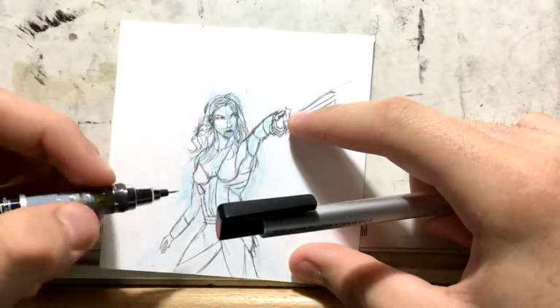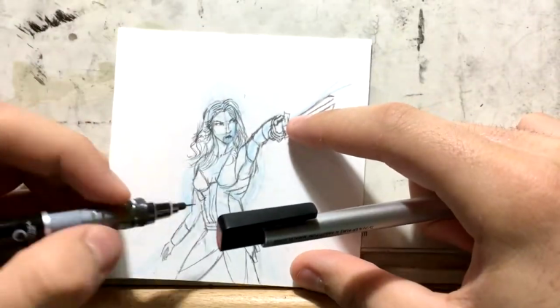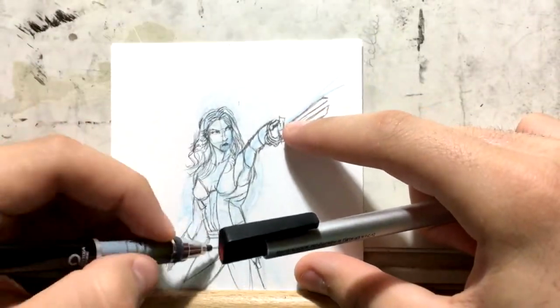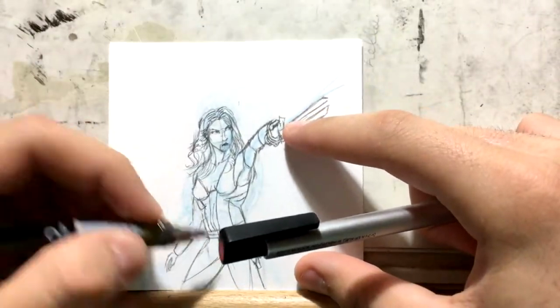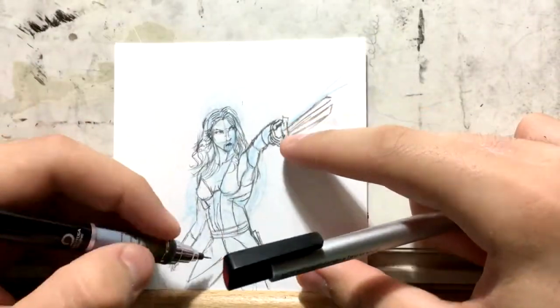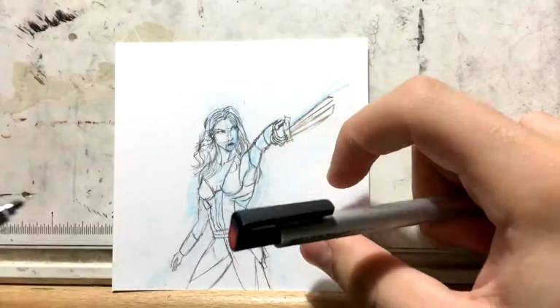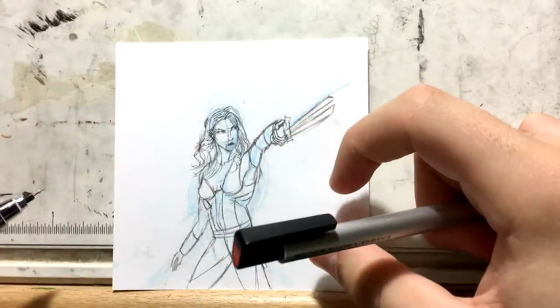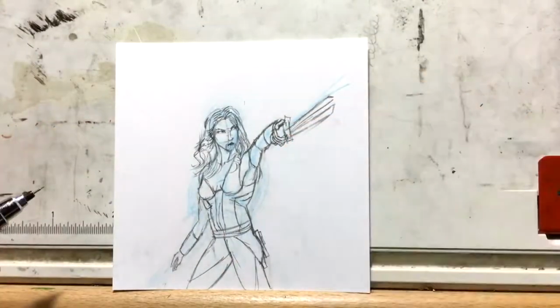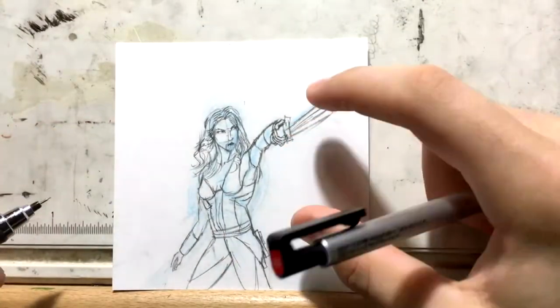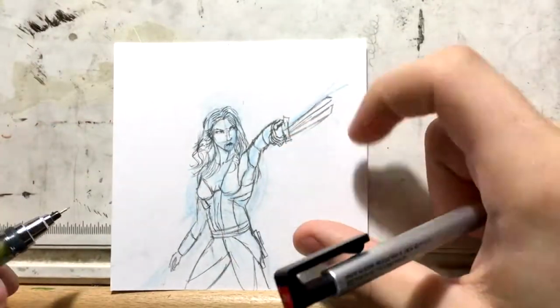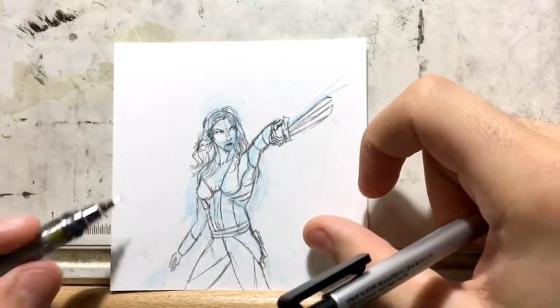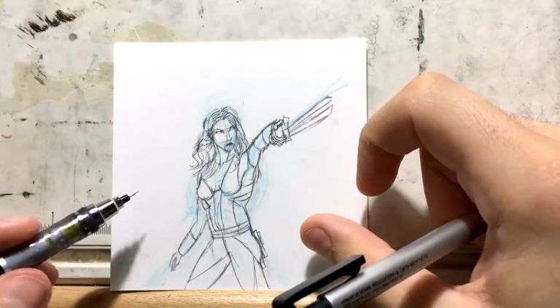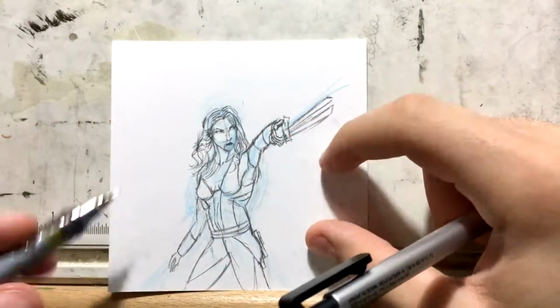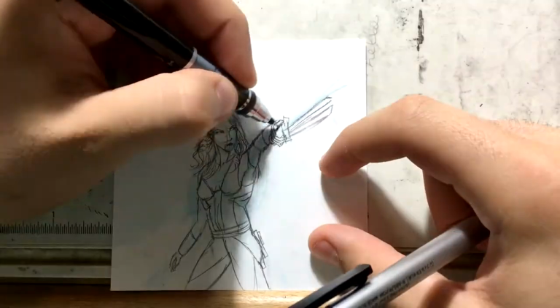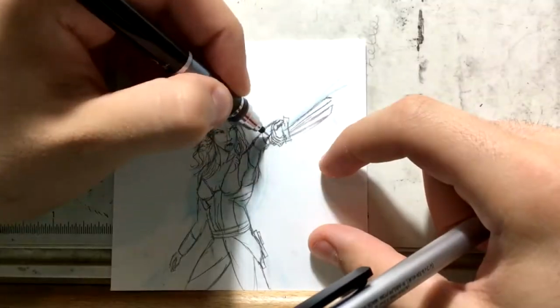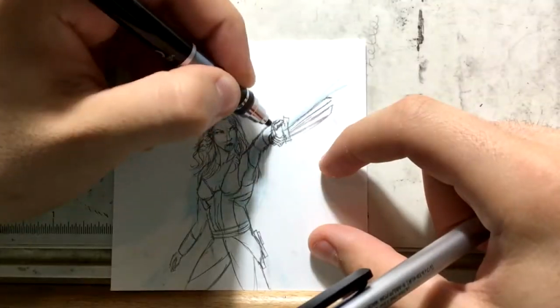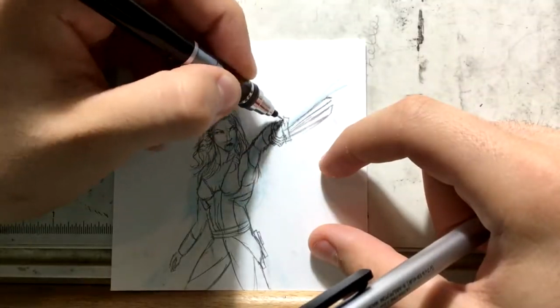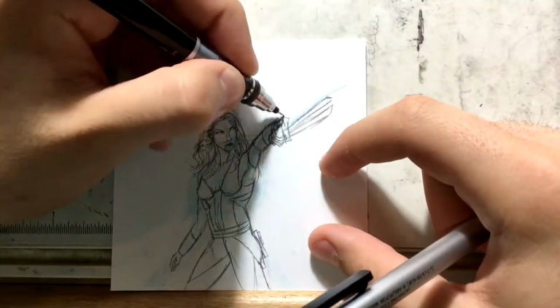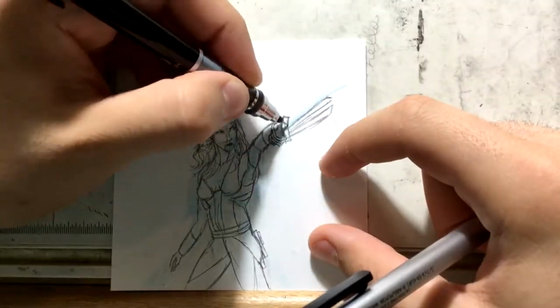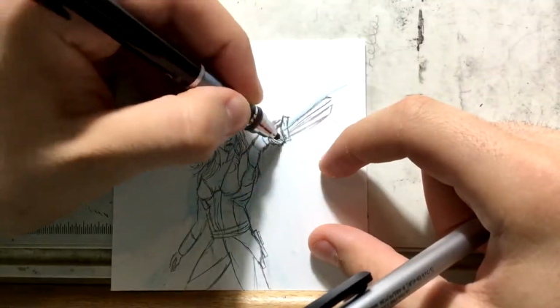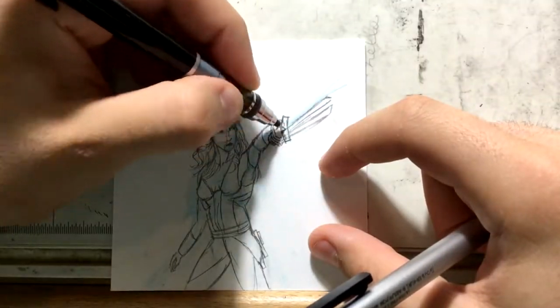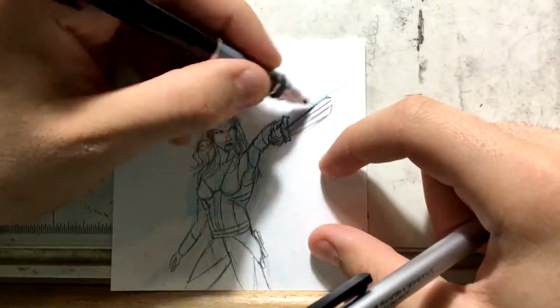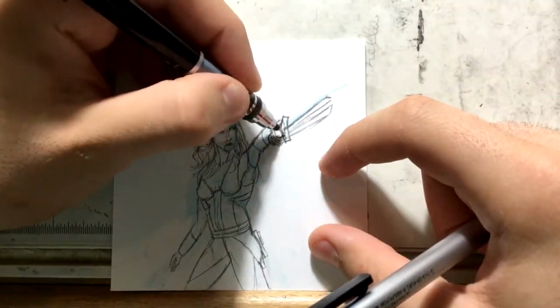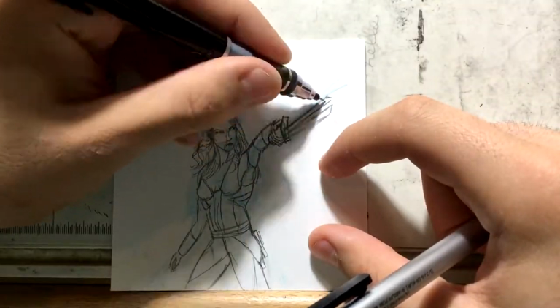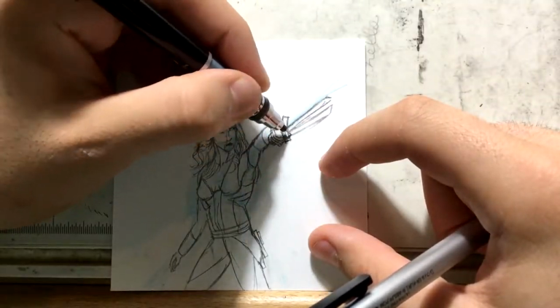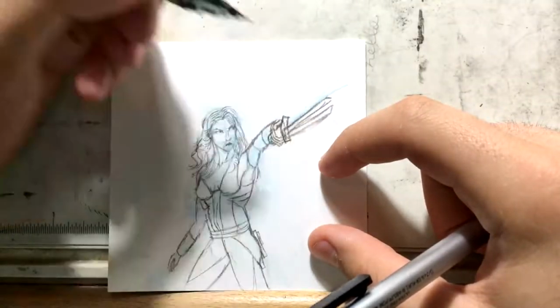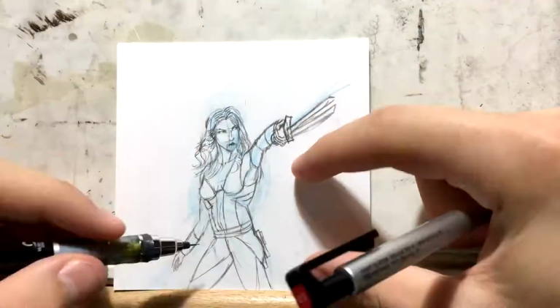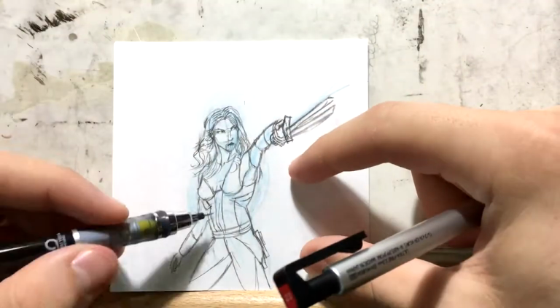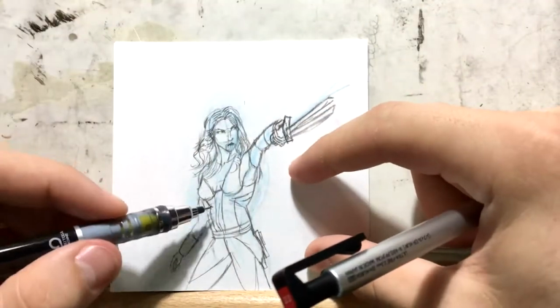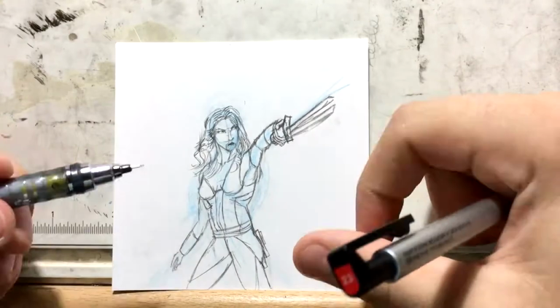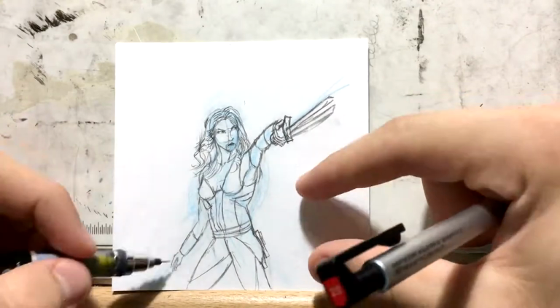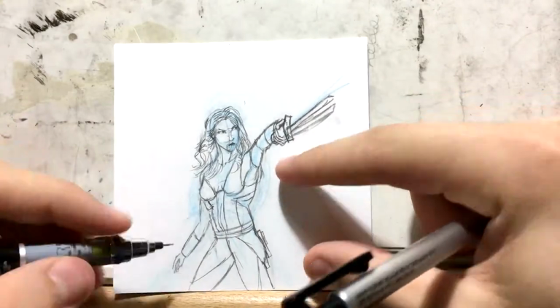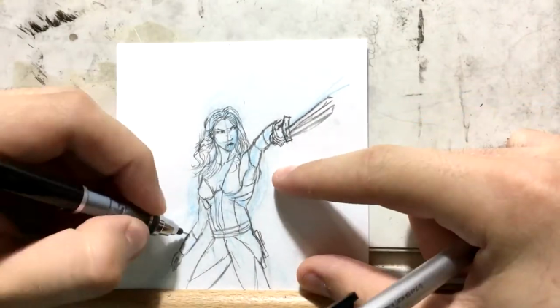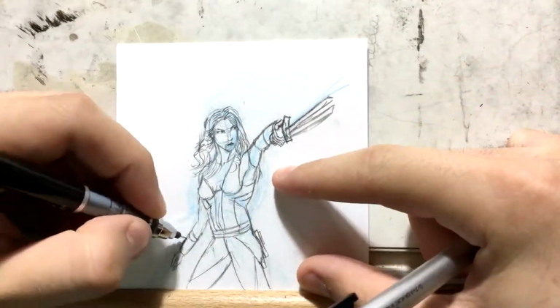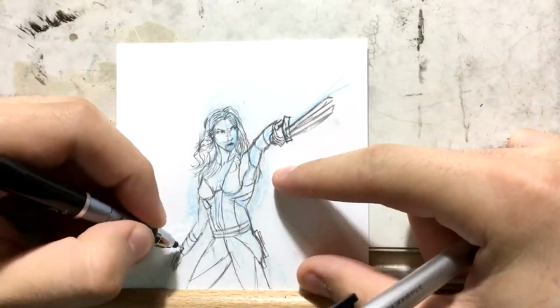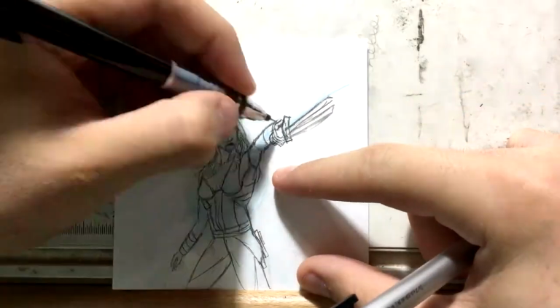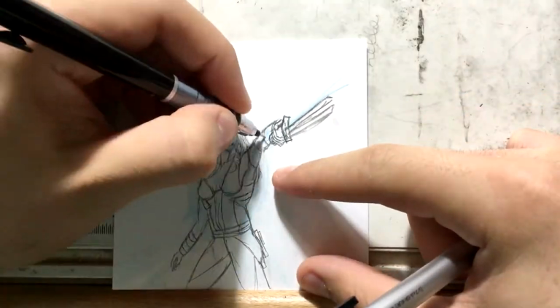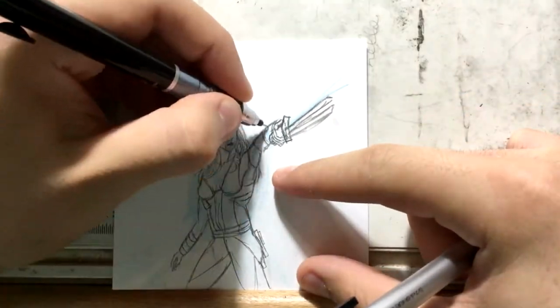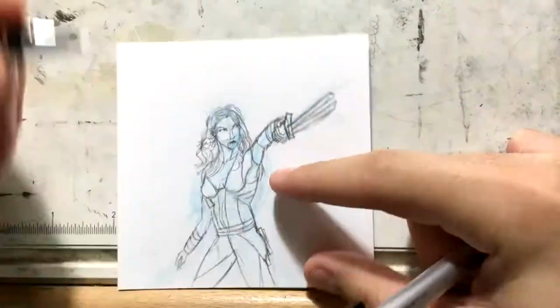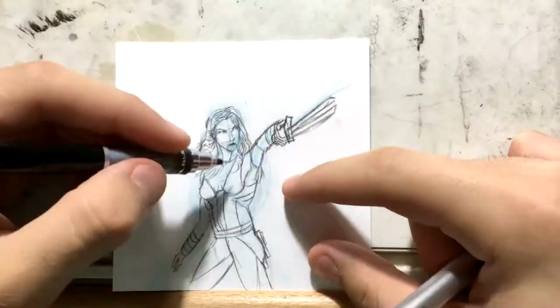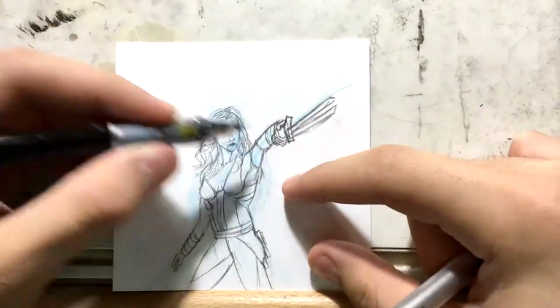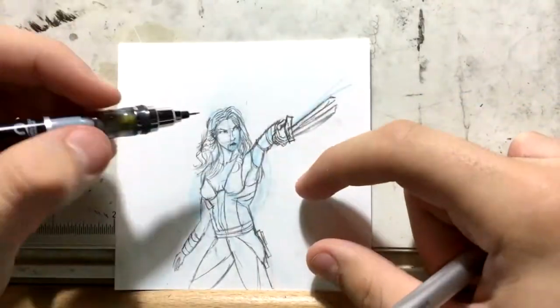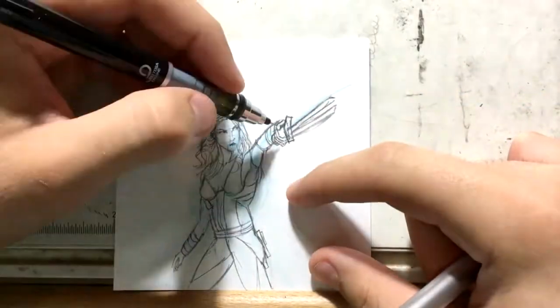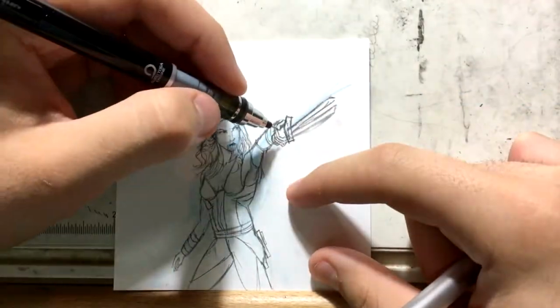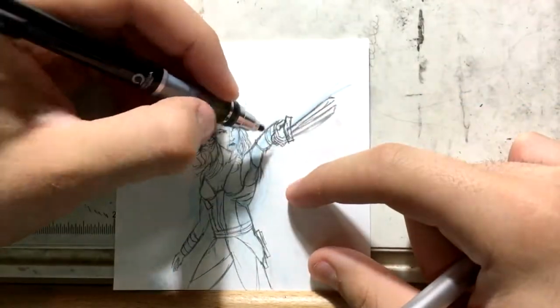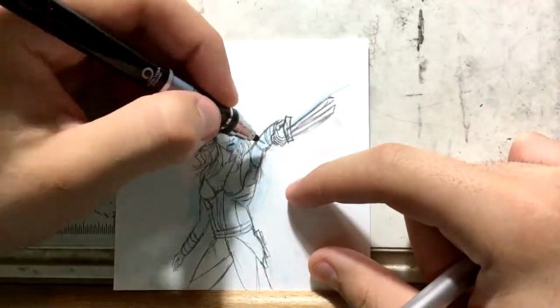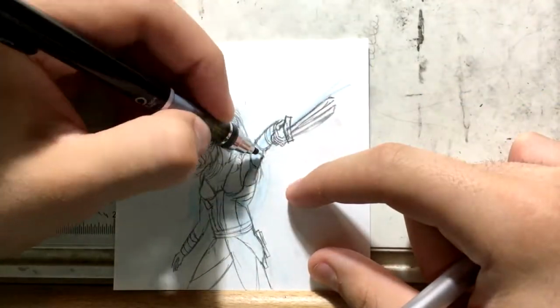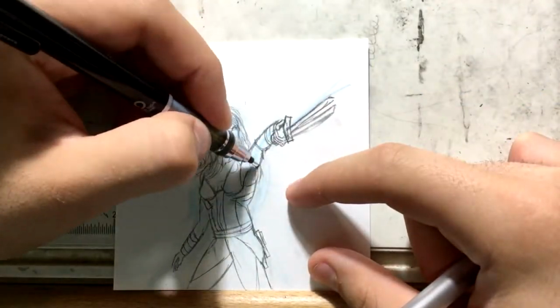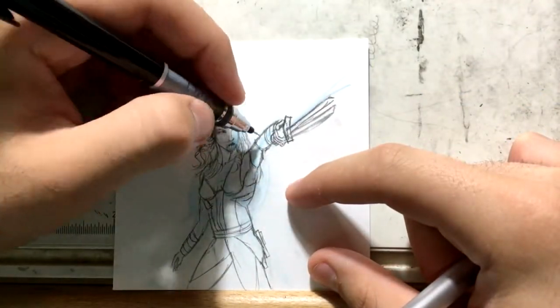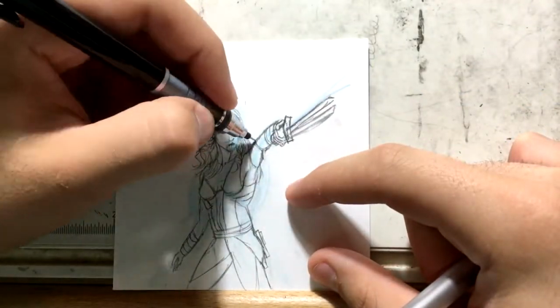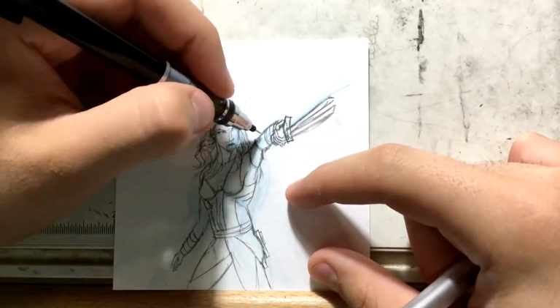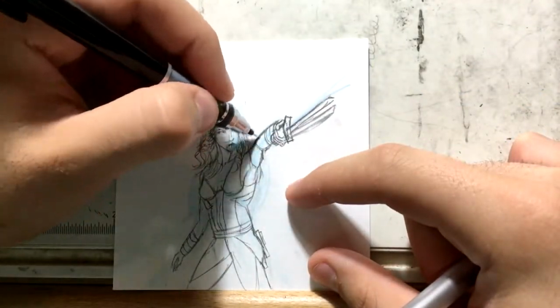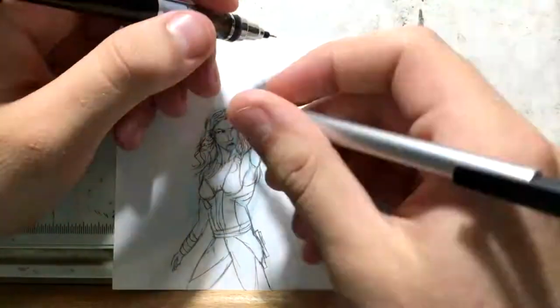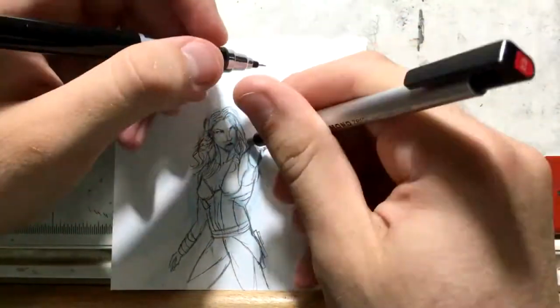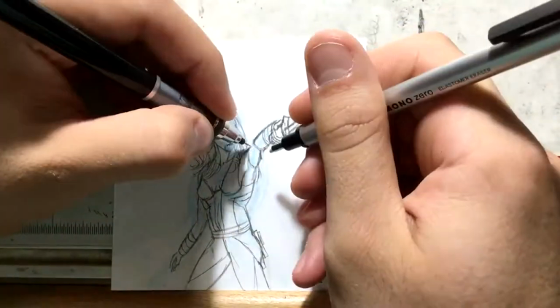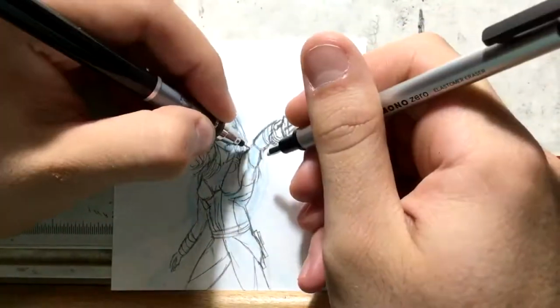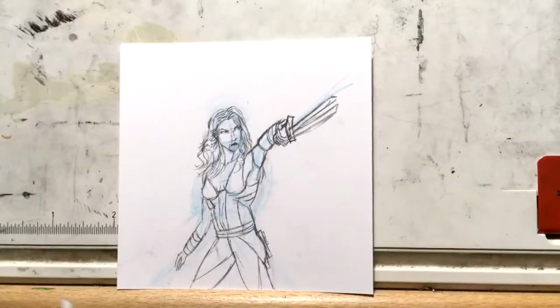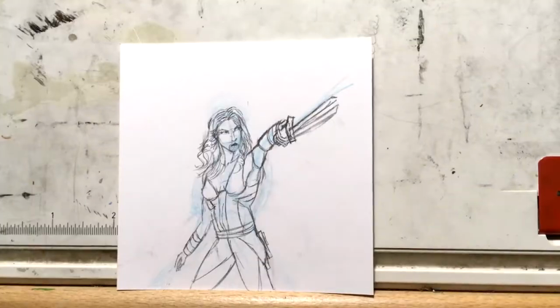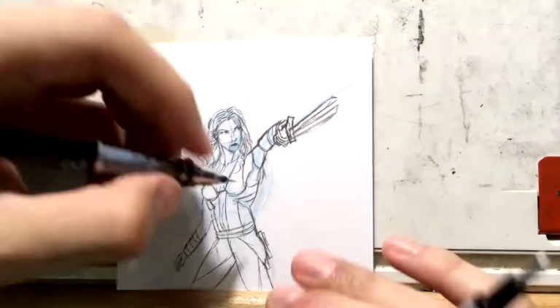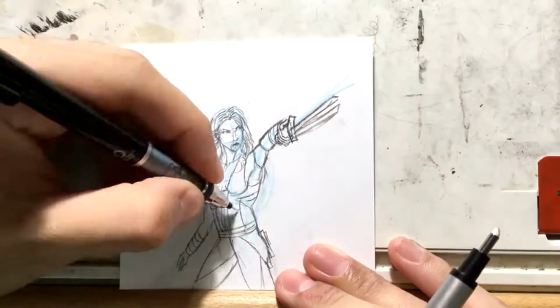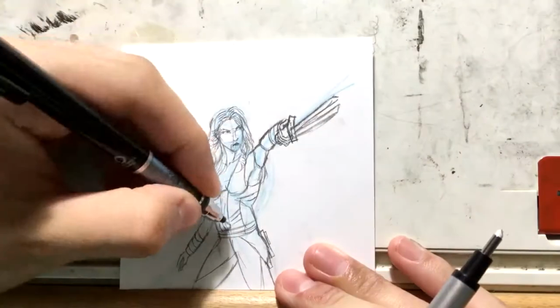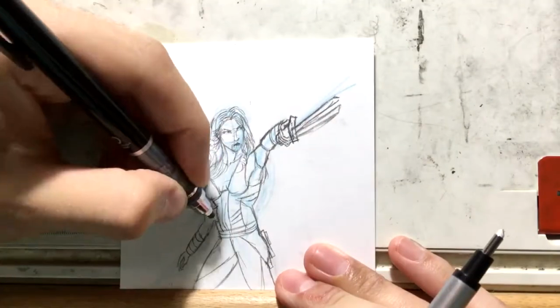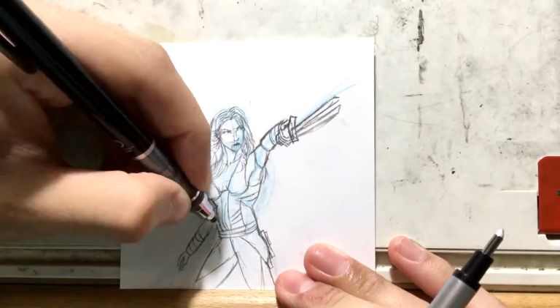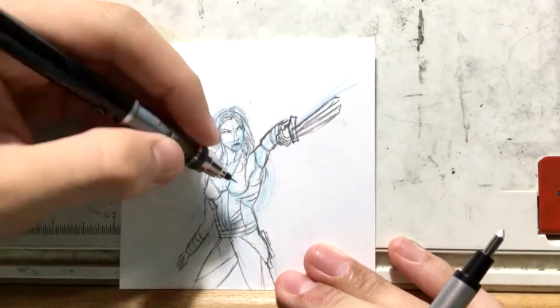I think the foreshortening came out okay on her arm with the sword coming through. What I've been practicing a lot lately is extreme foreshortening.